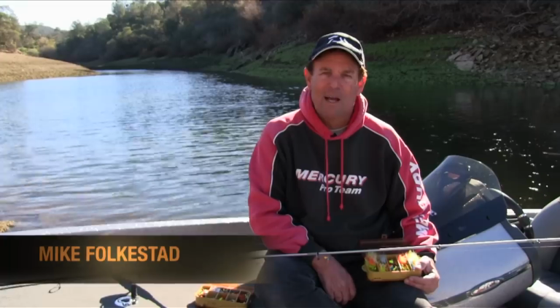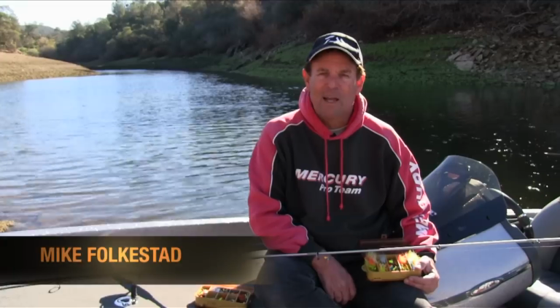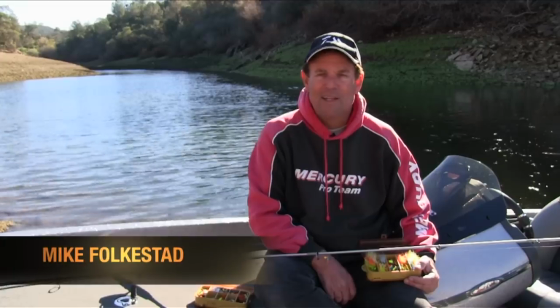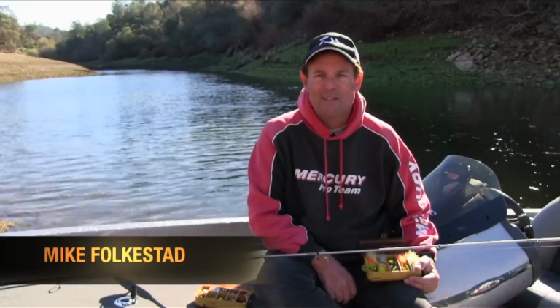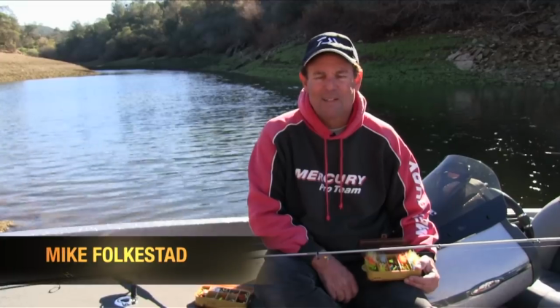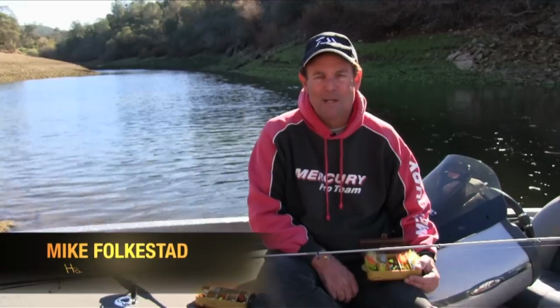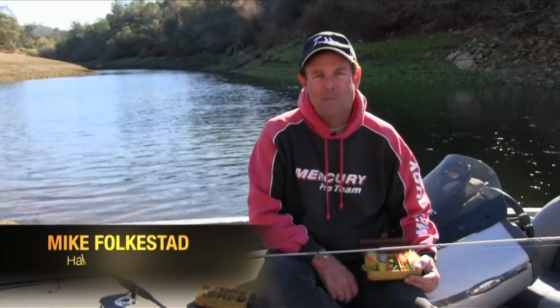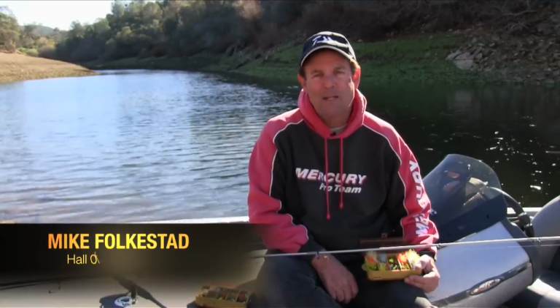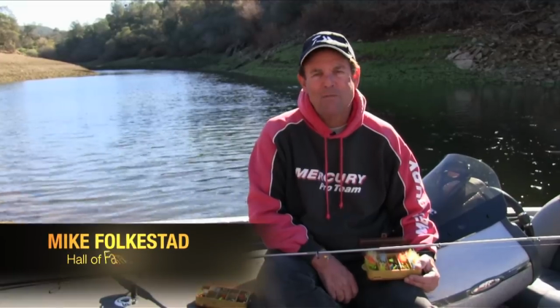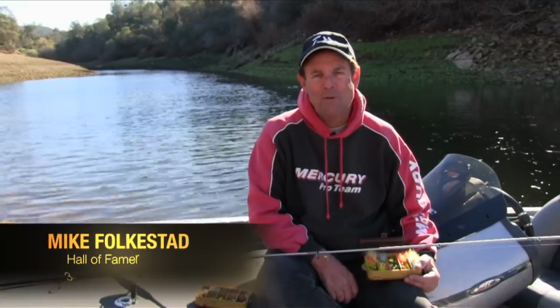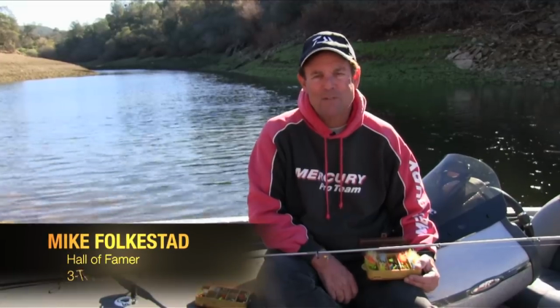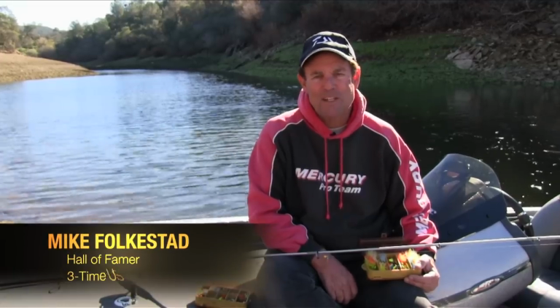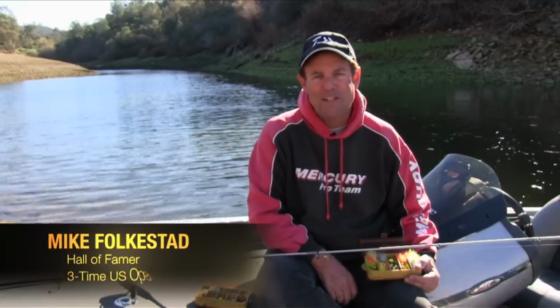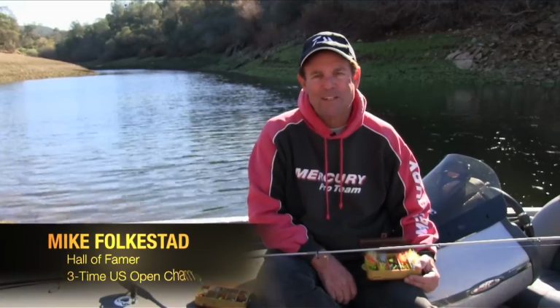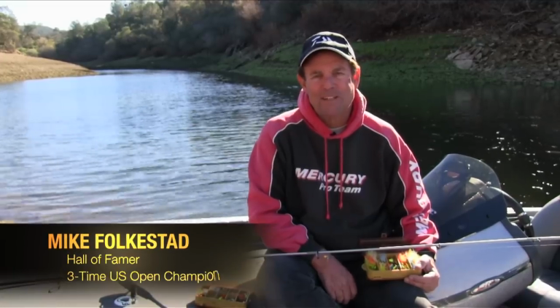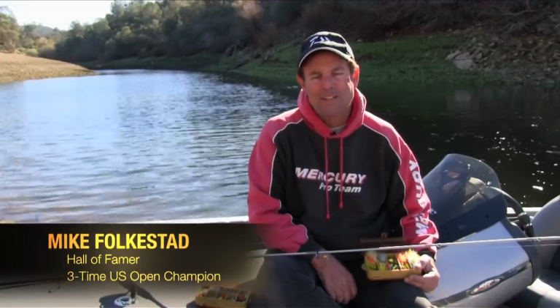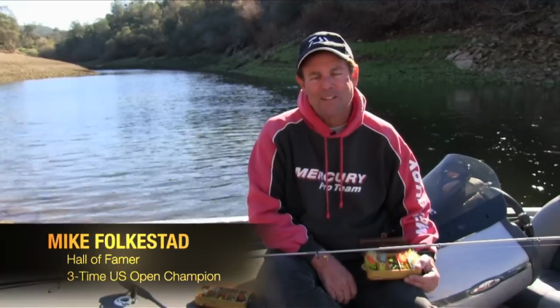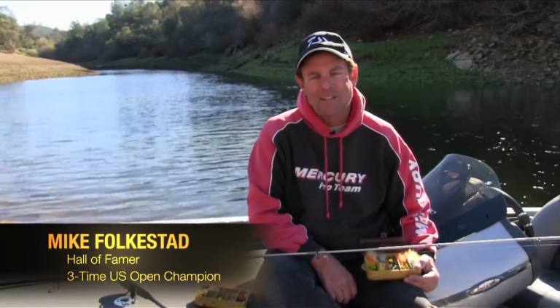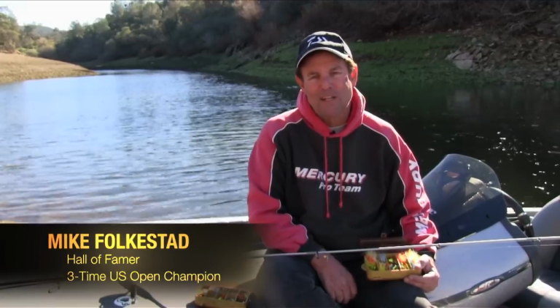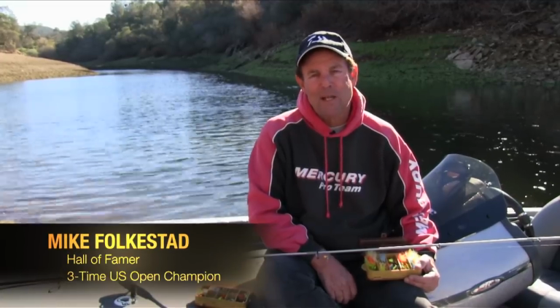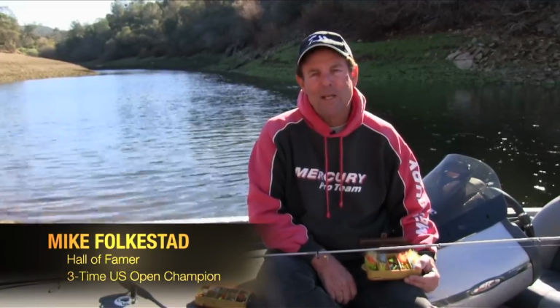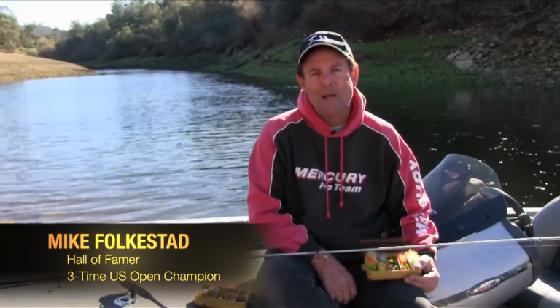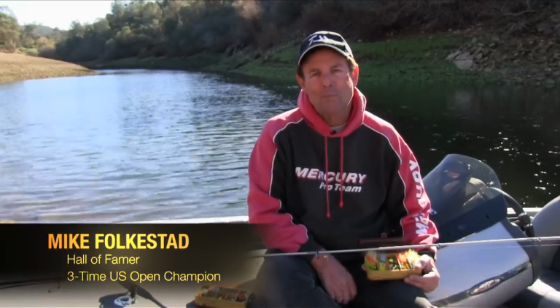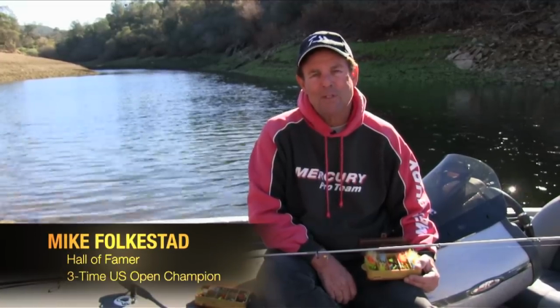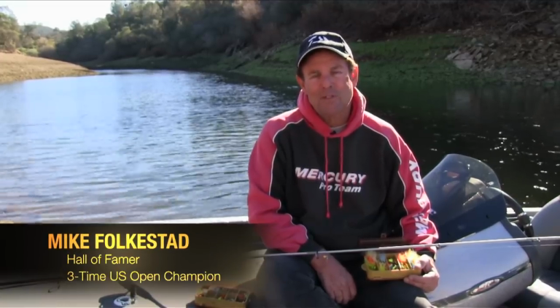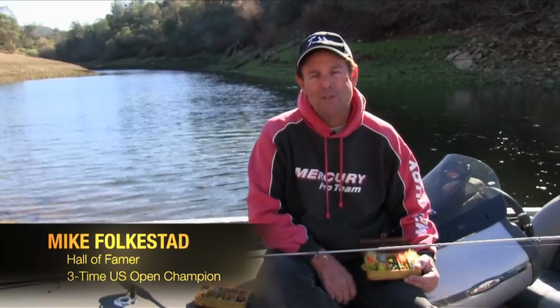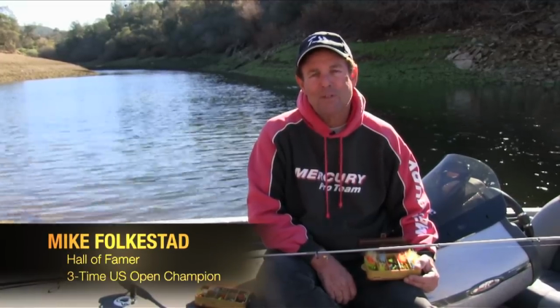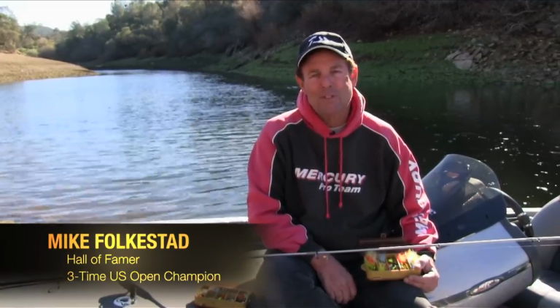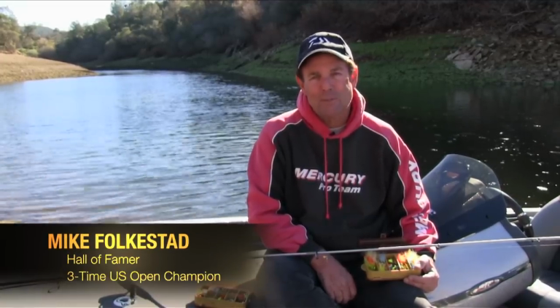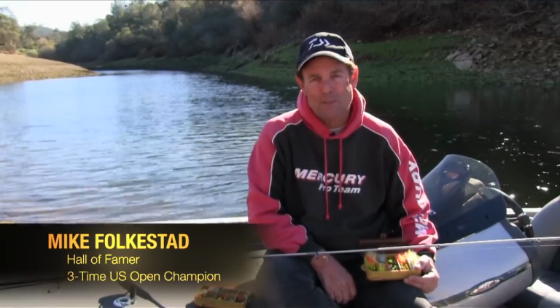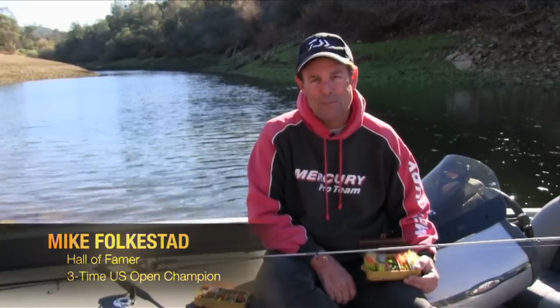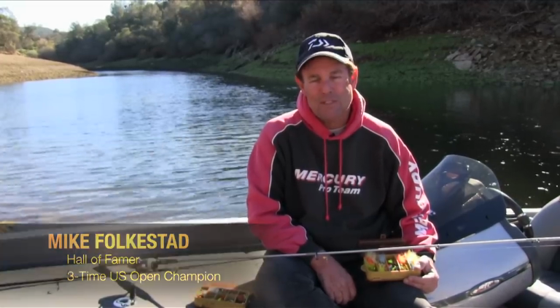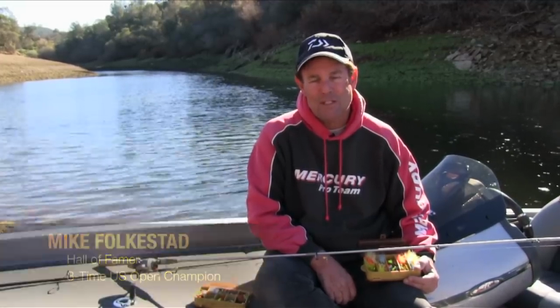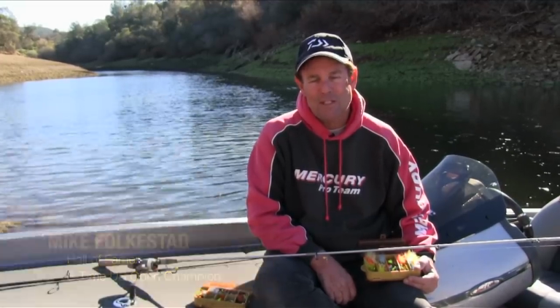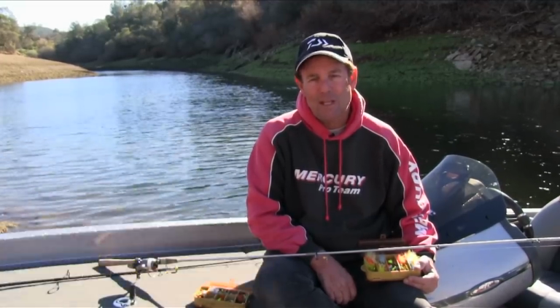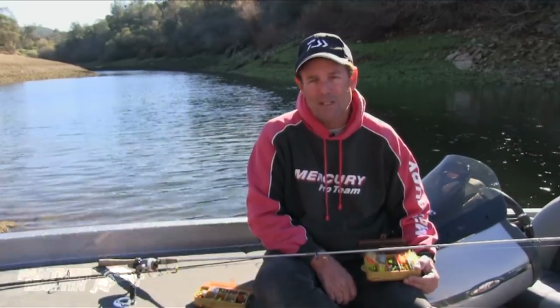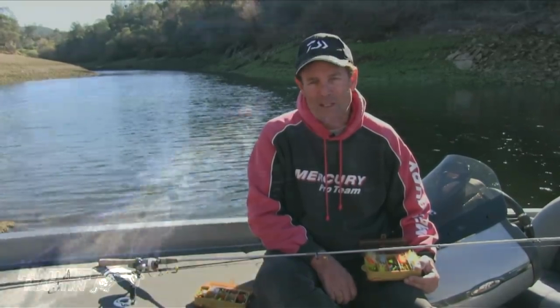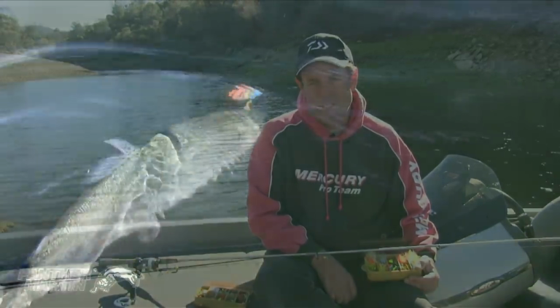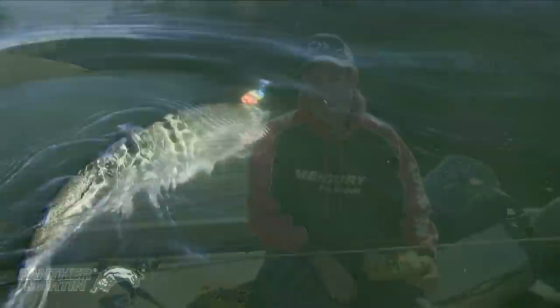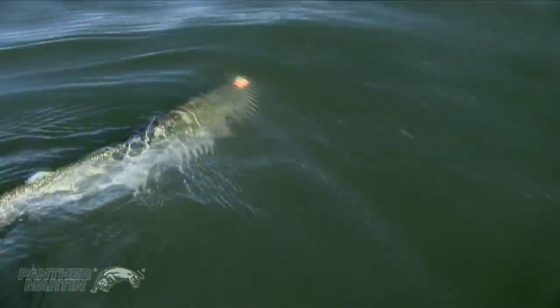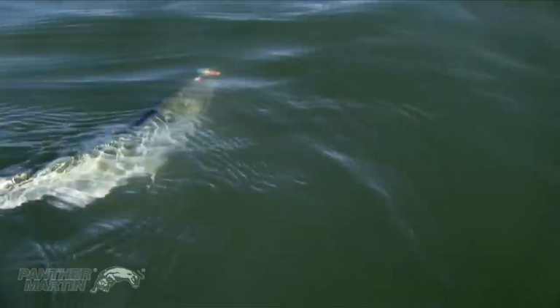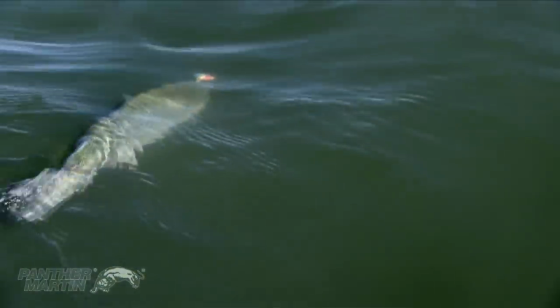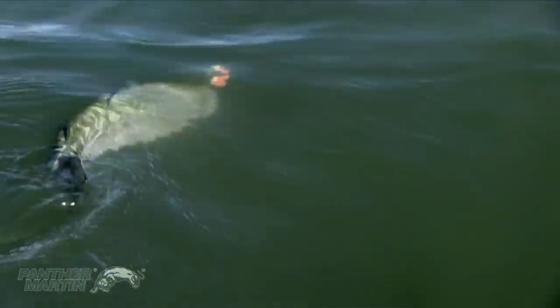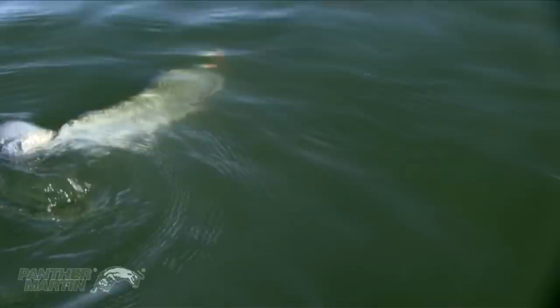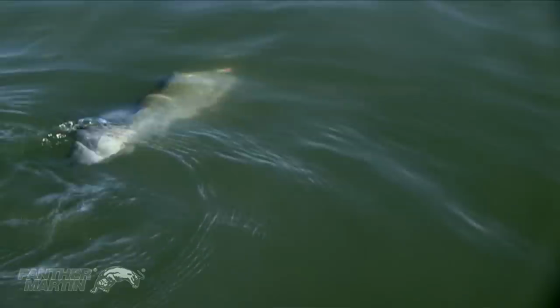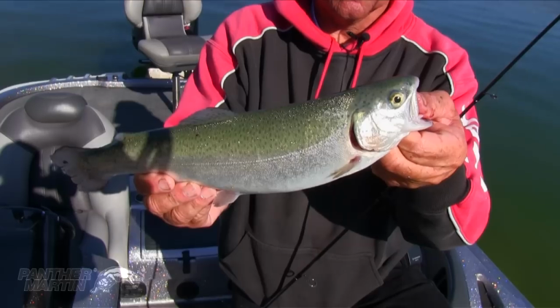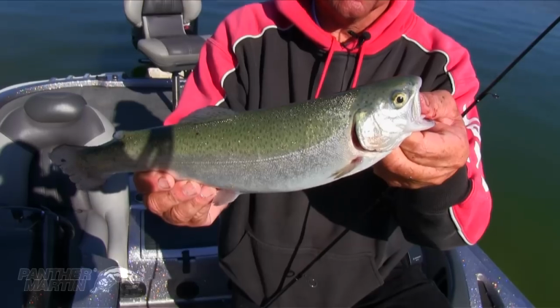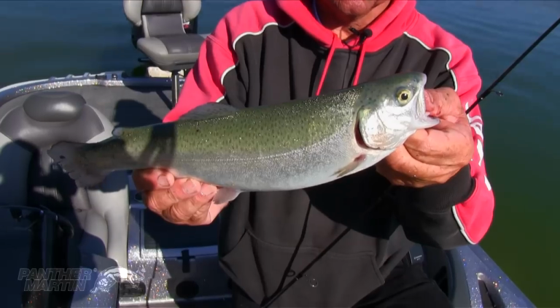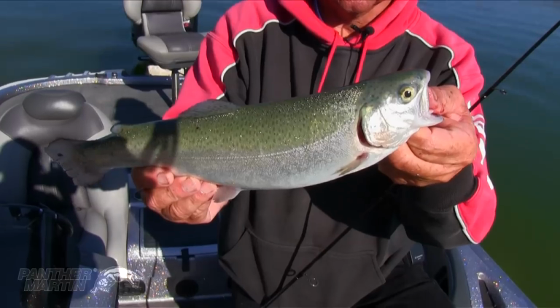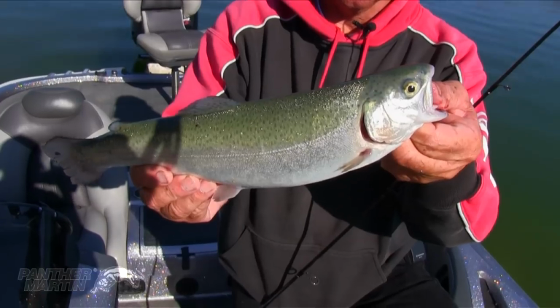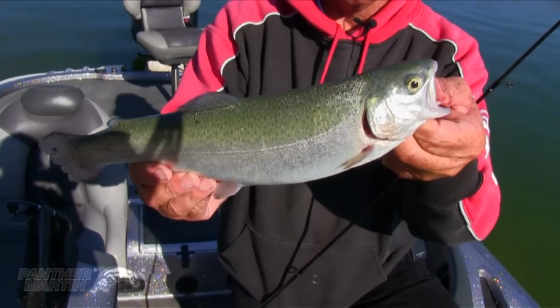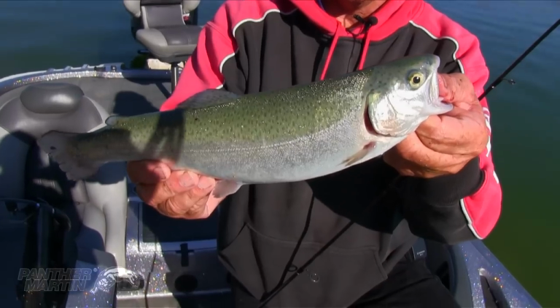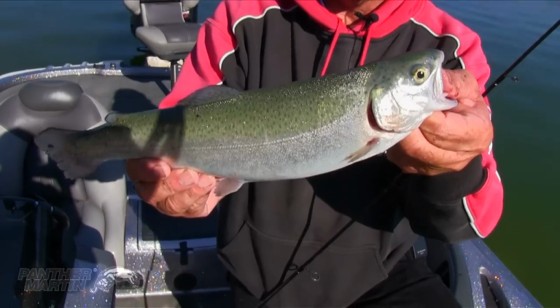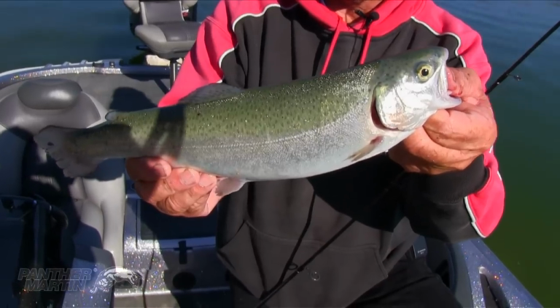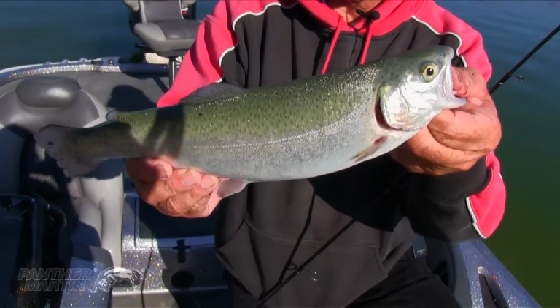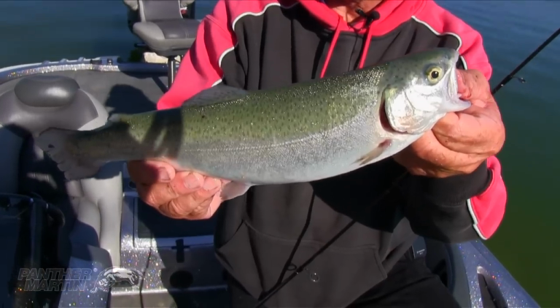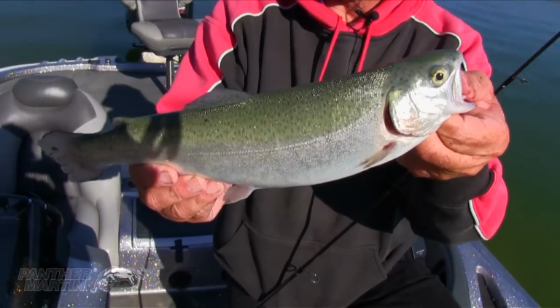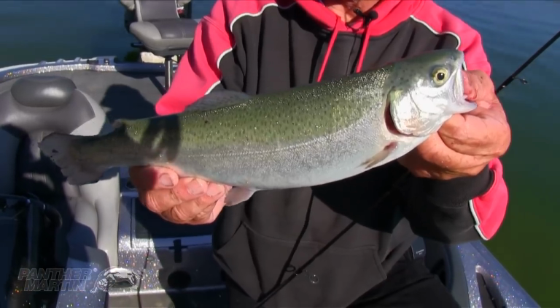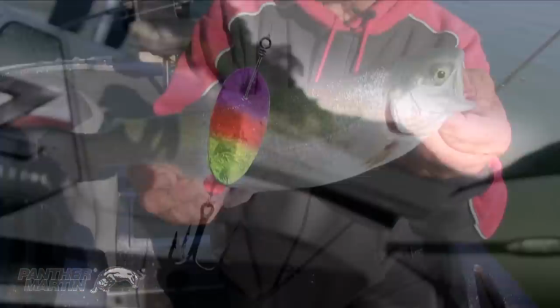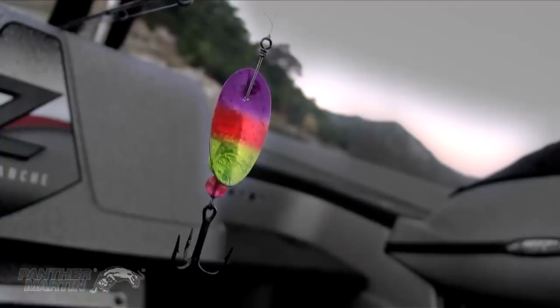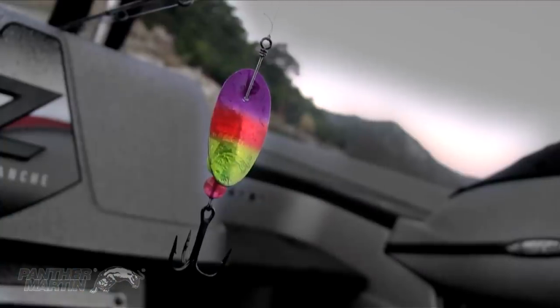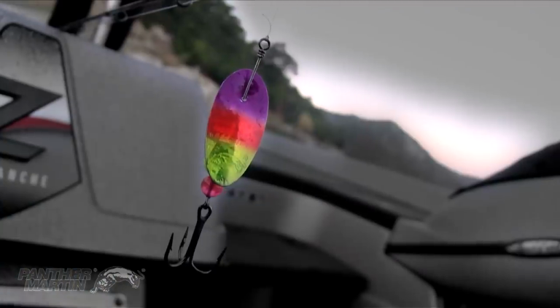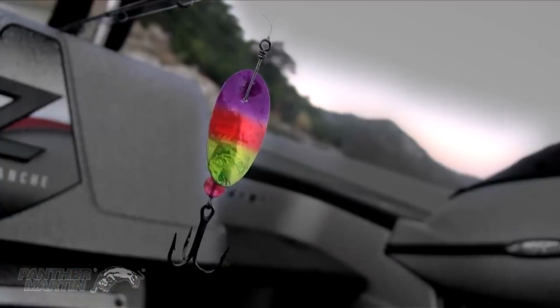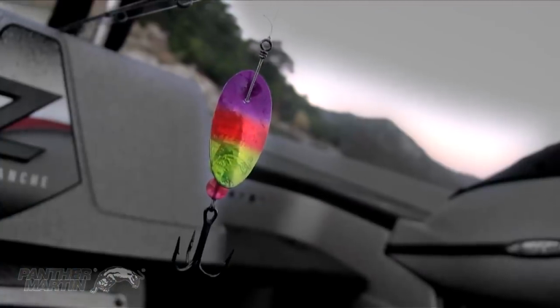Hi, I'm Mike Folkstedt. Today, I'm going to show you some tips and techniques on how to catch trout on Panther Martins.